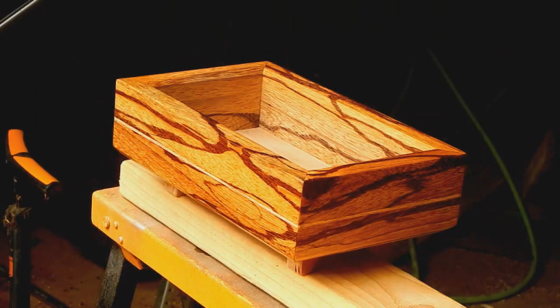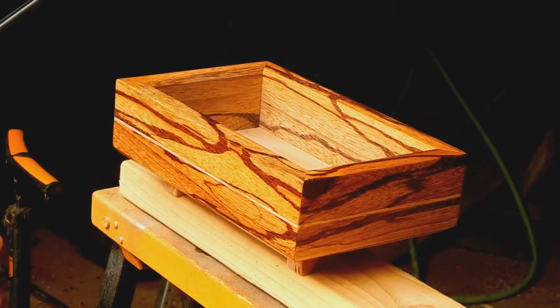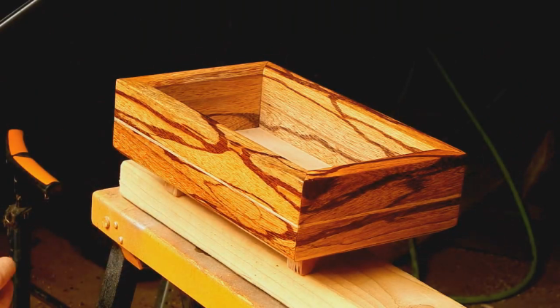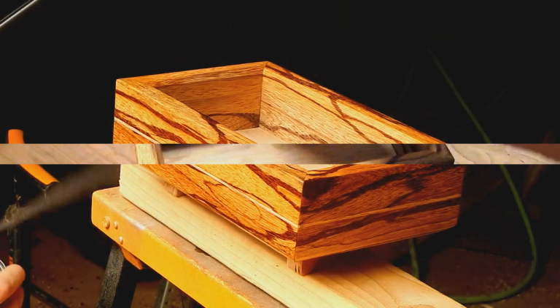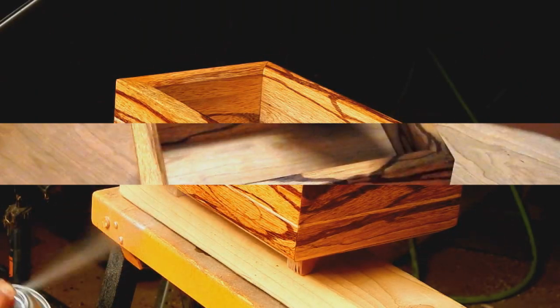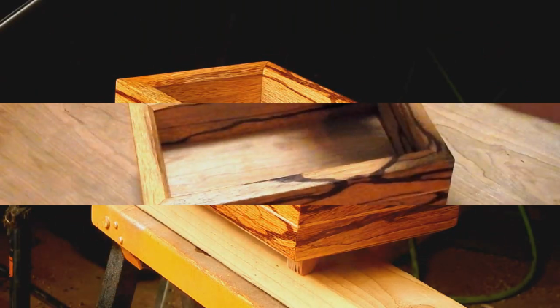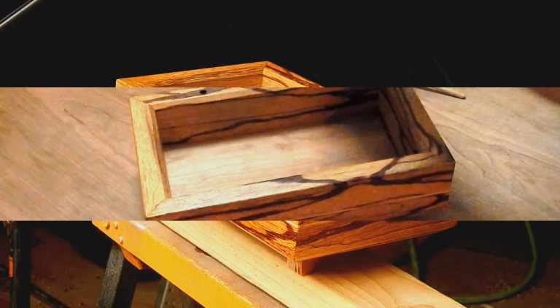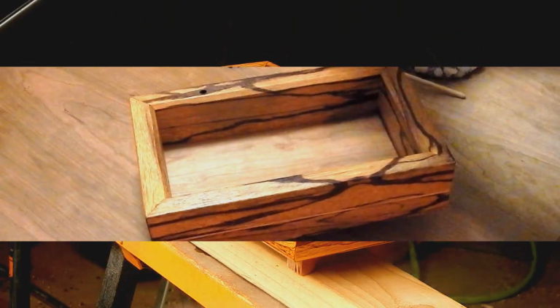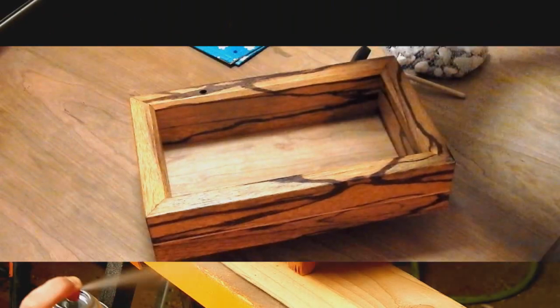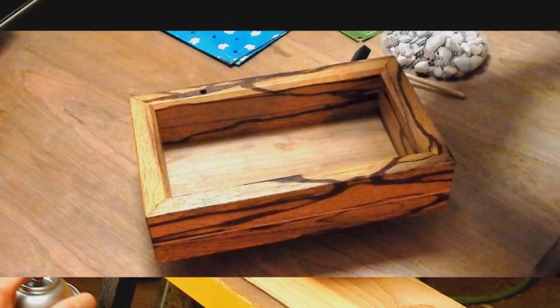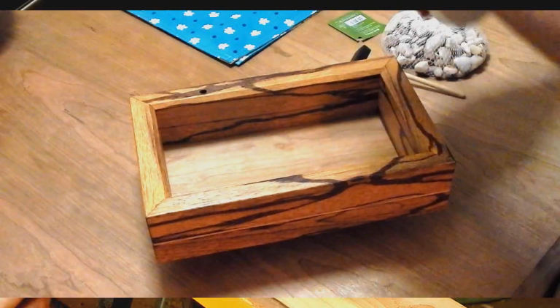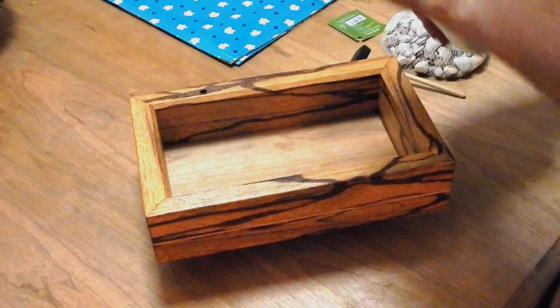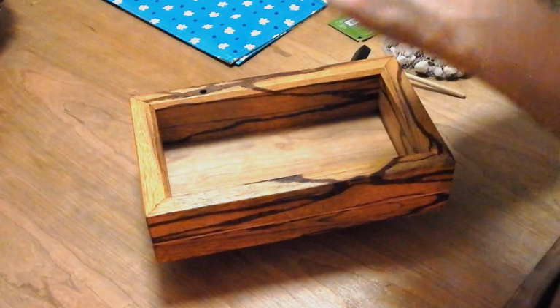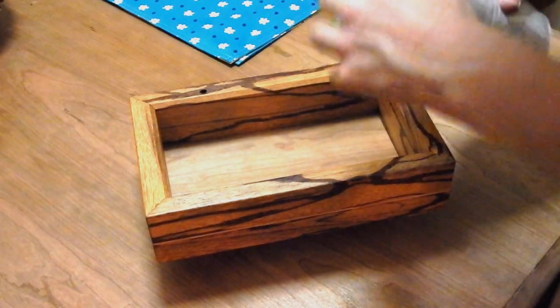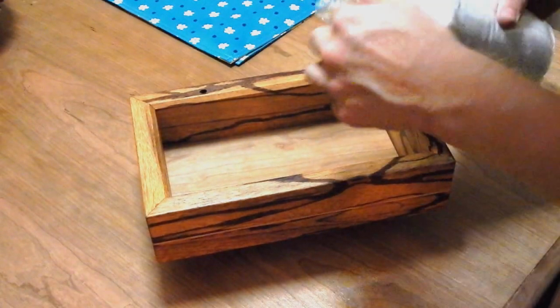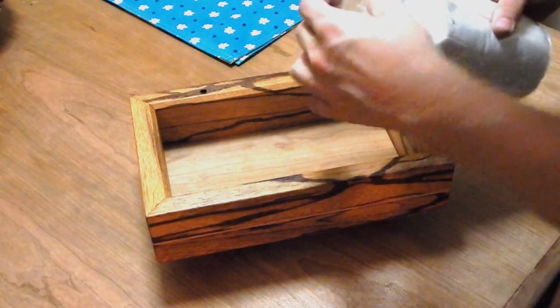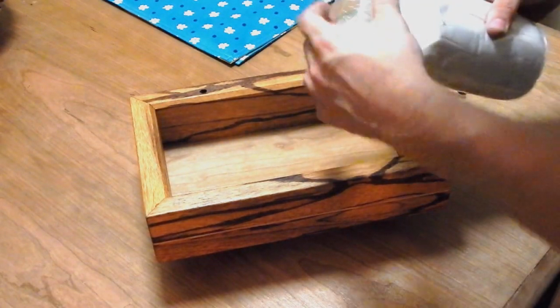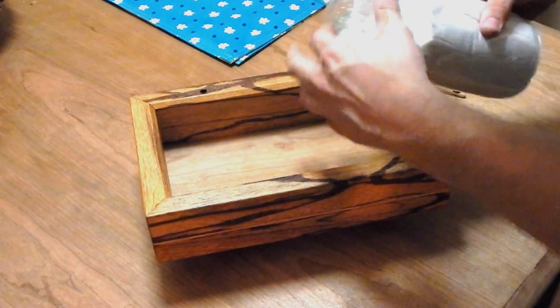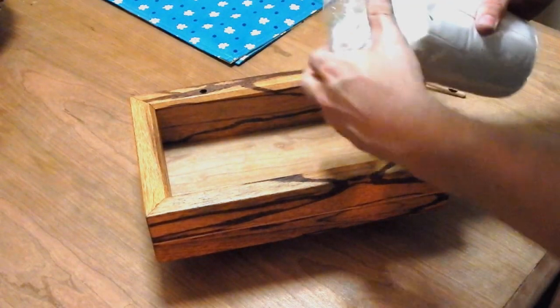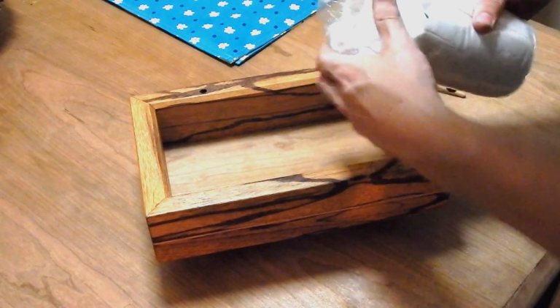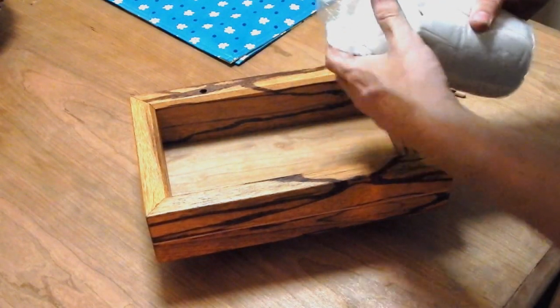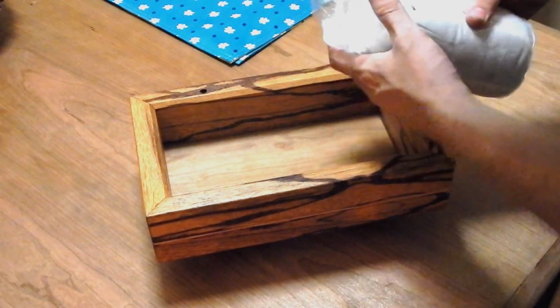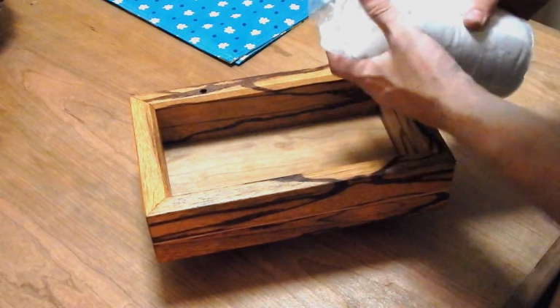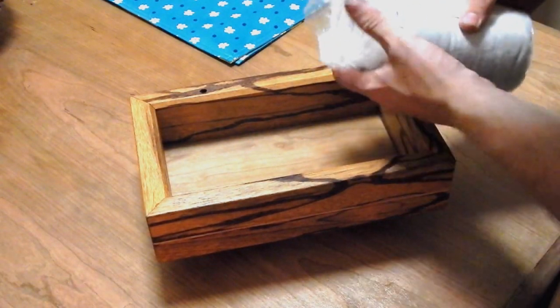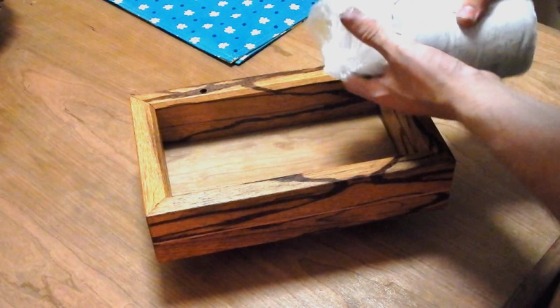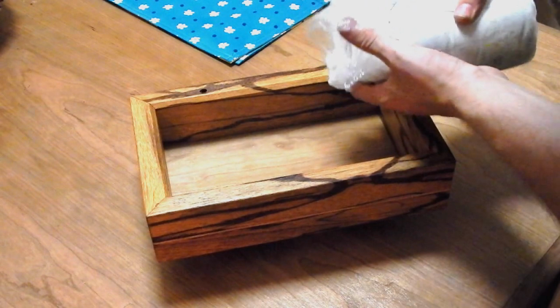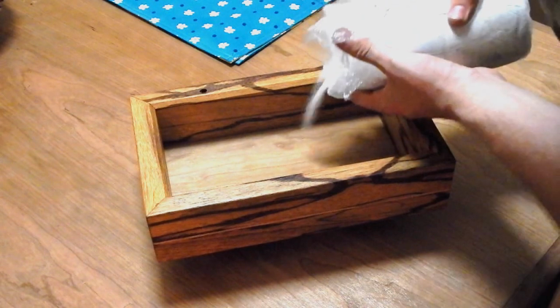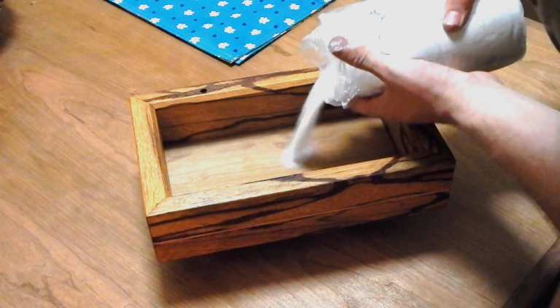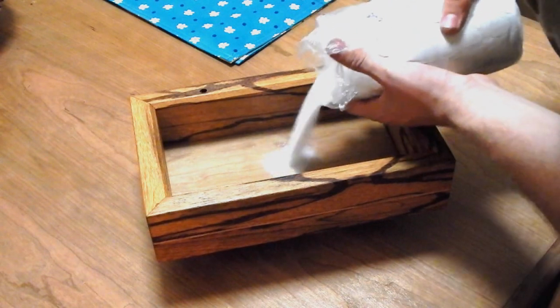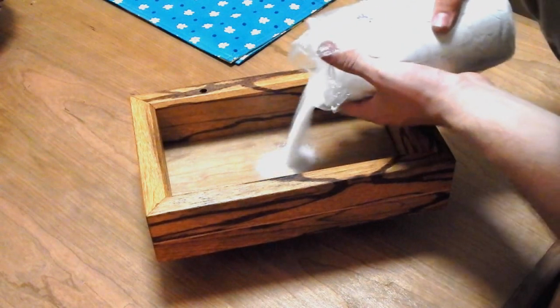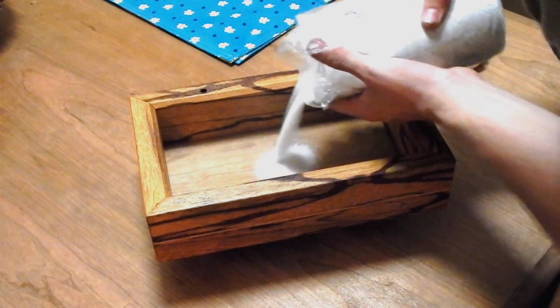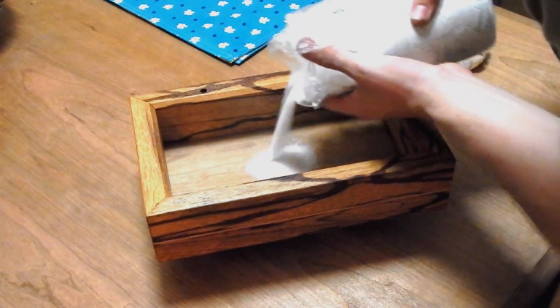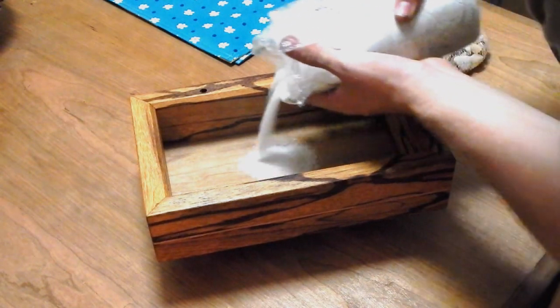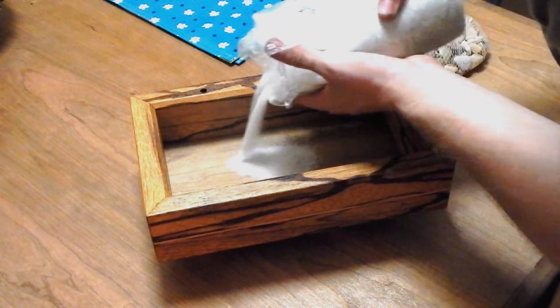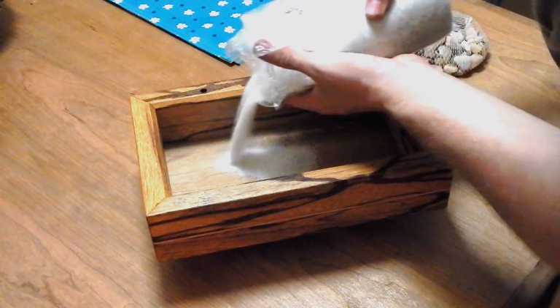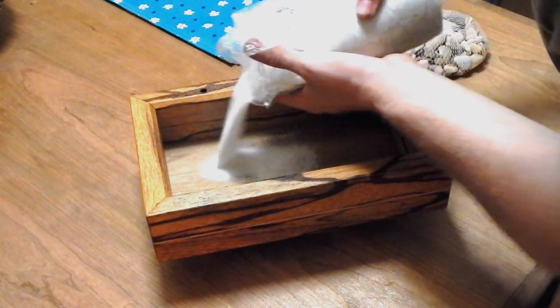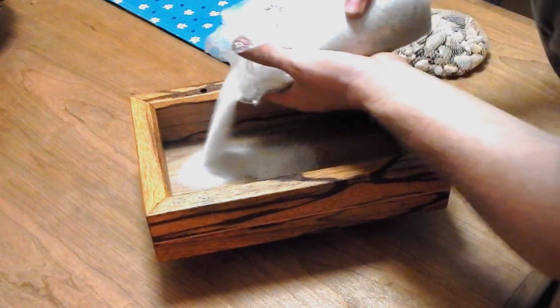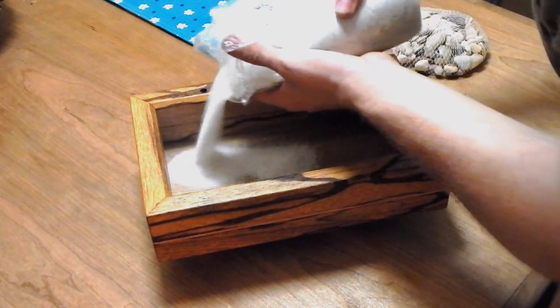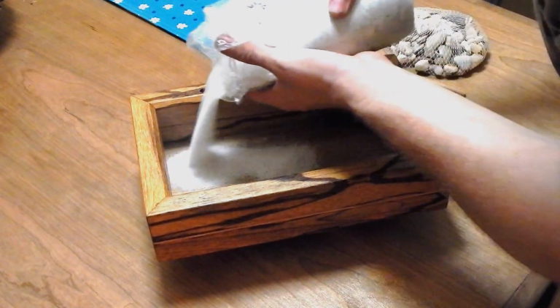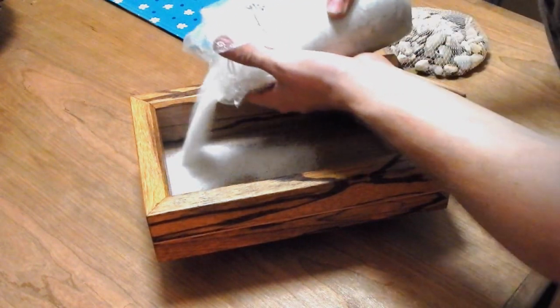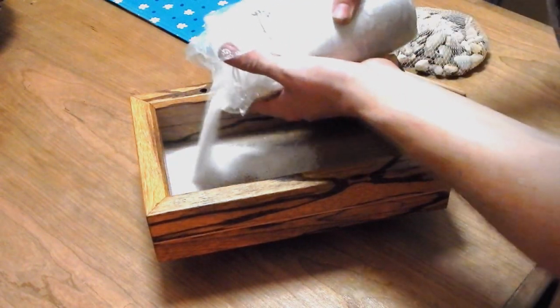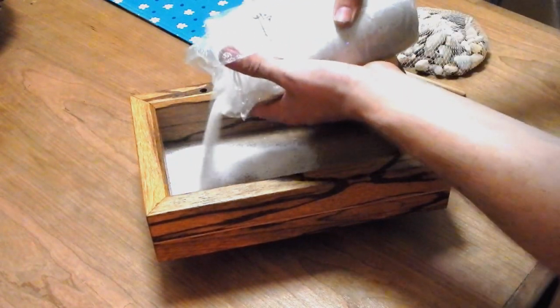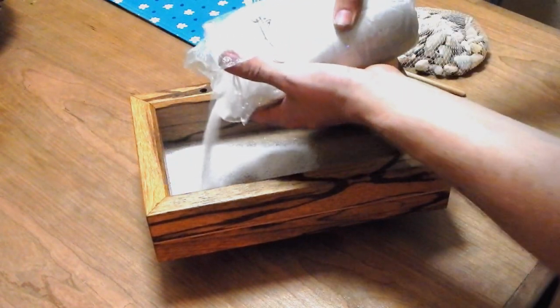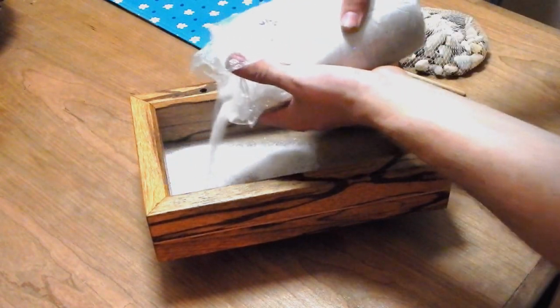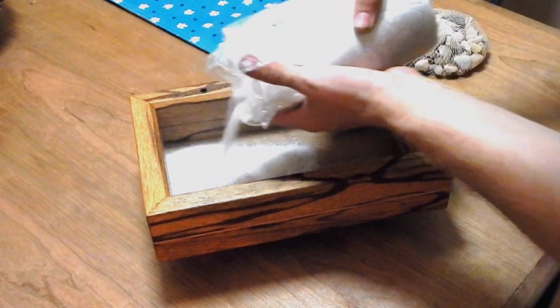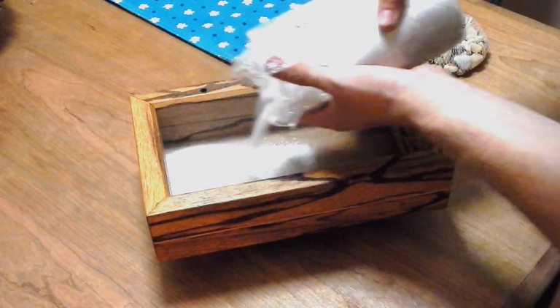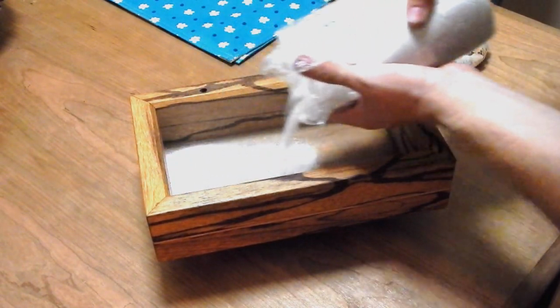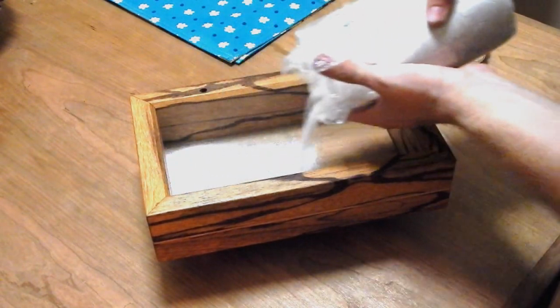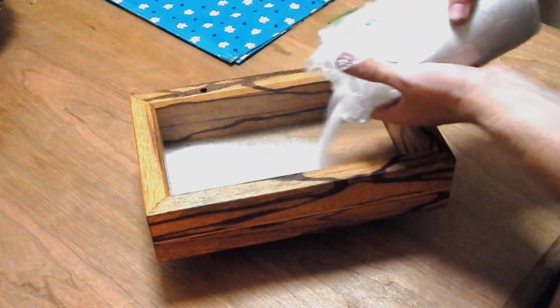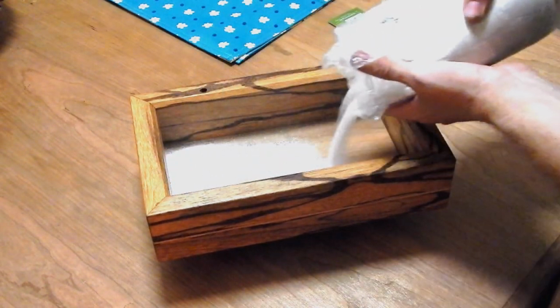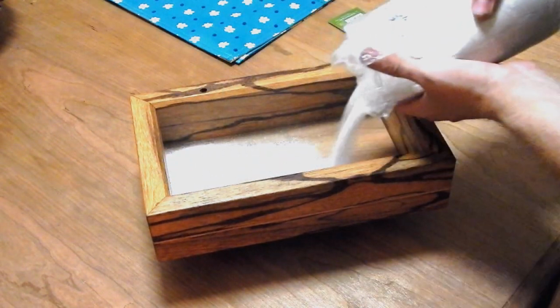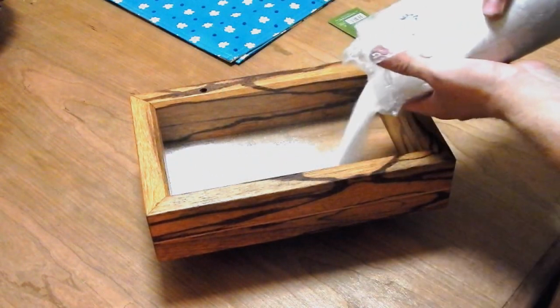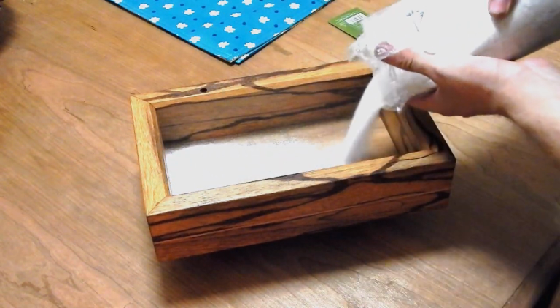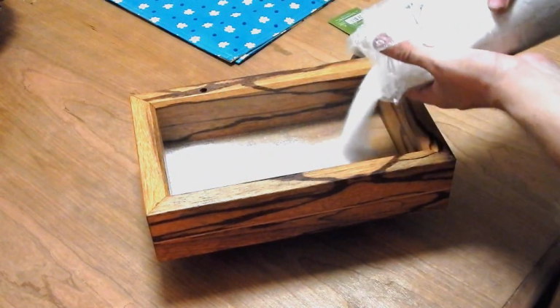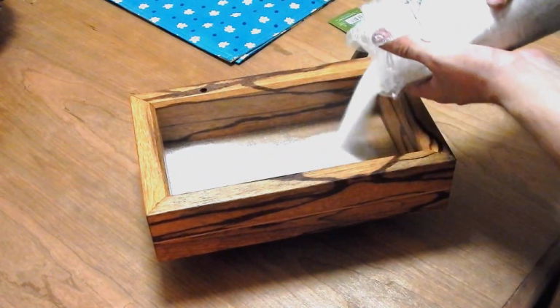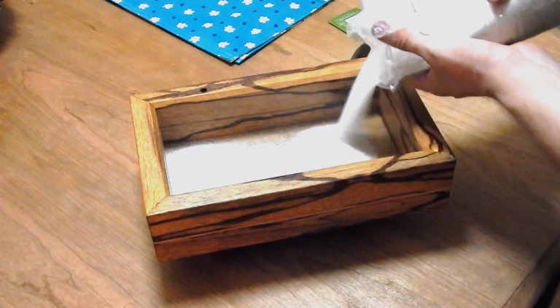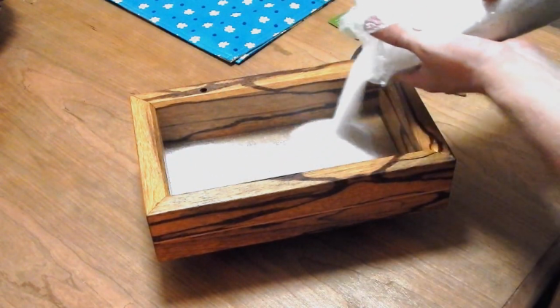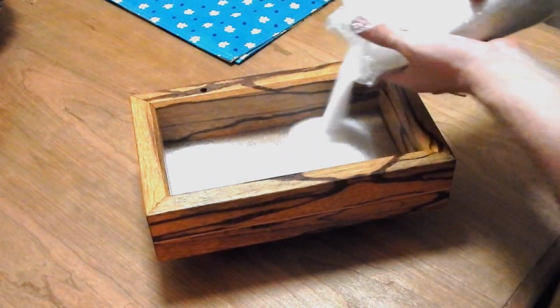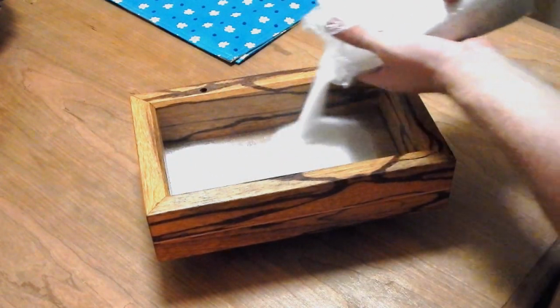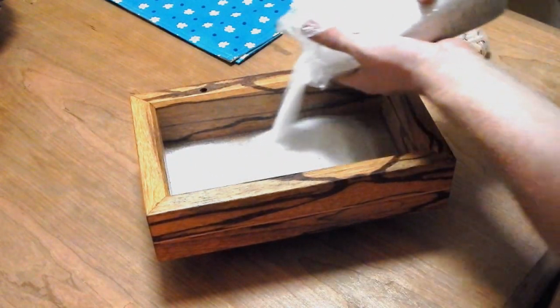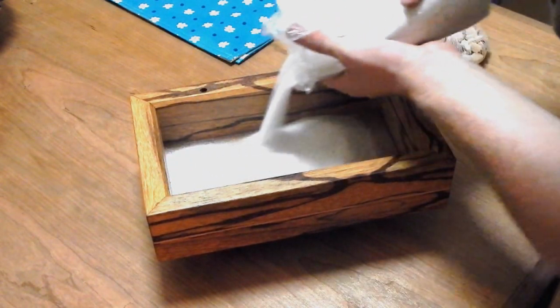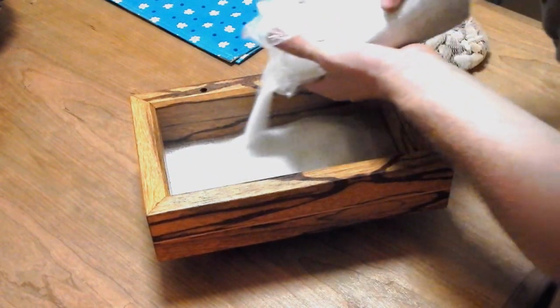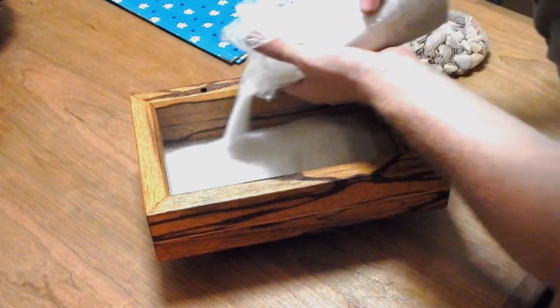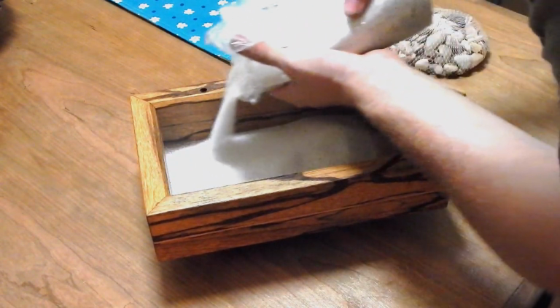Just fill it up with some sand — sand from a craft store or Walmart is pretty inexpensive.